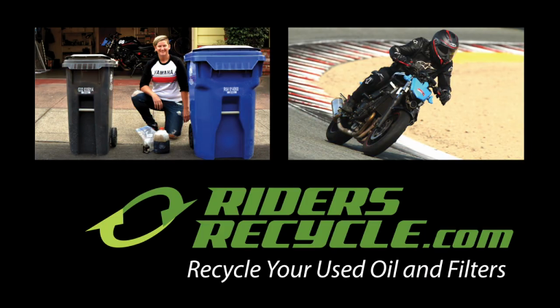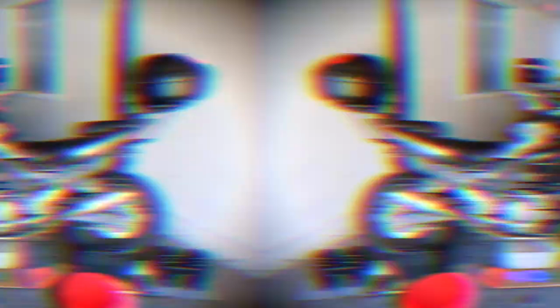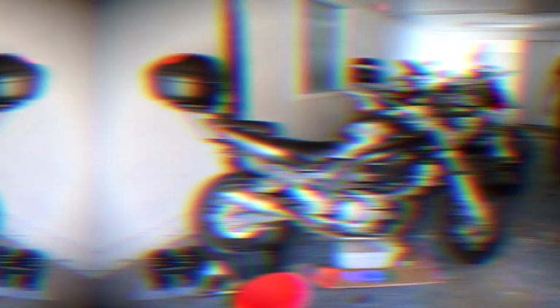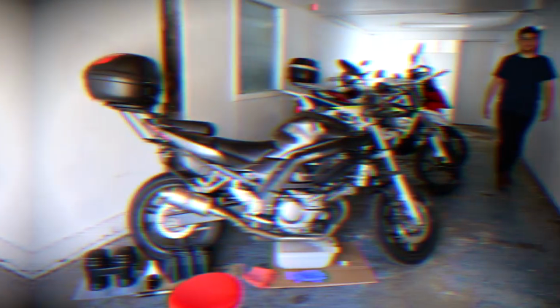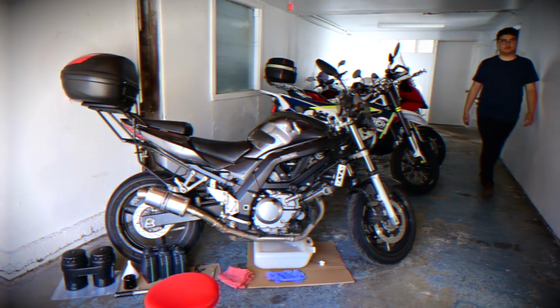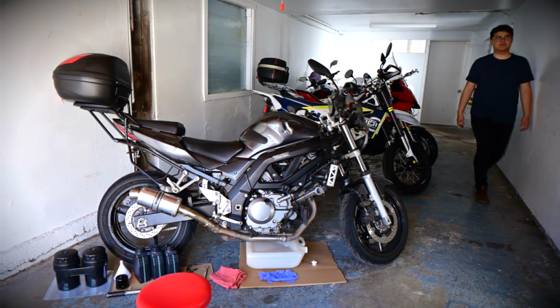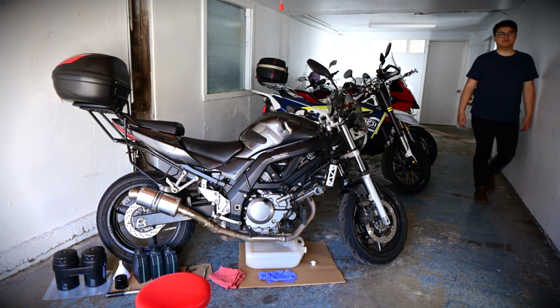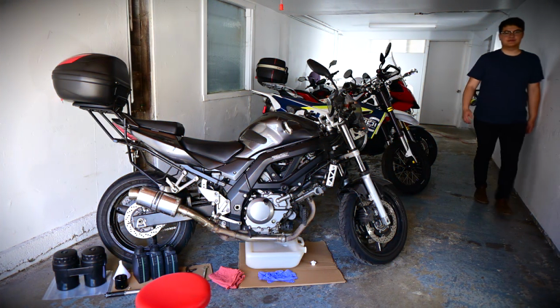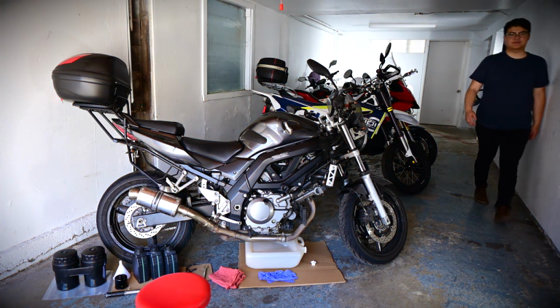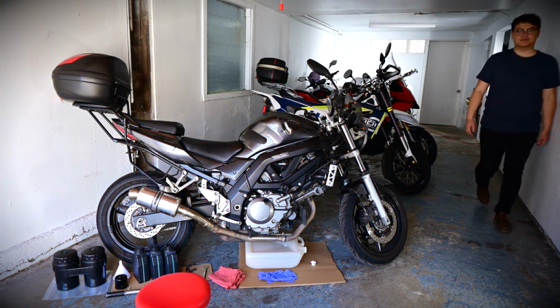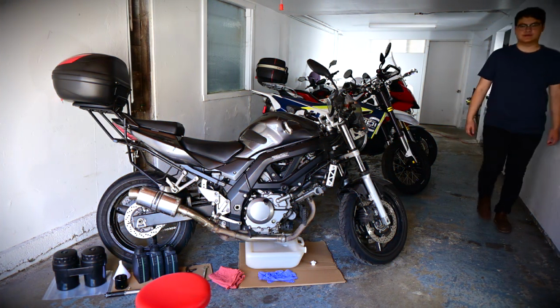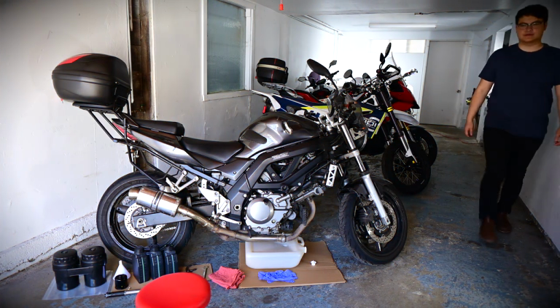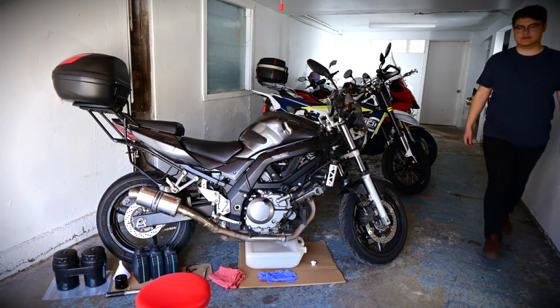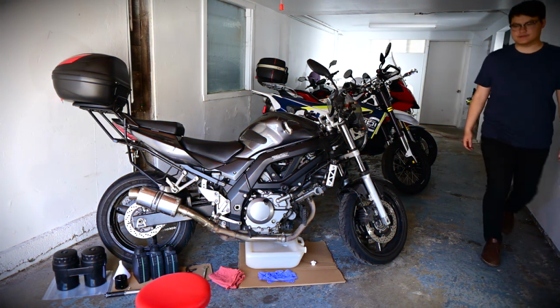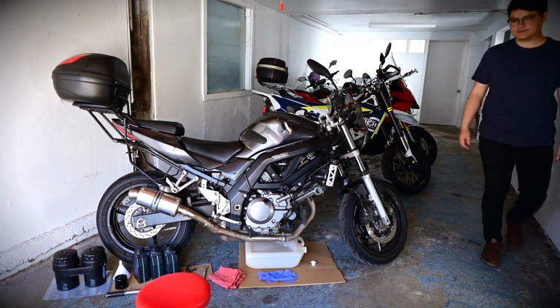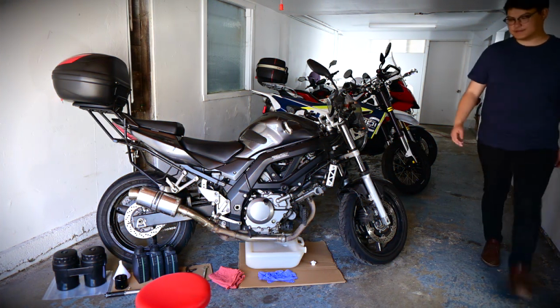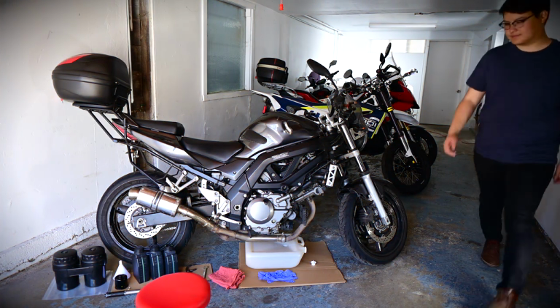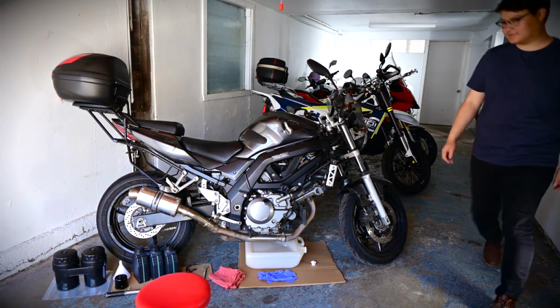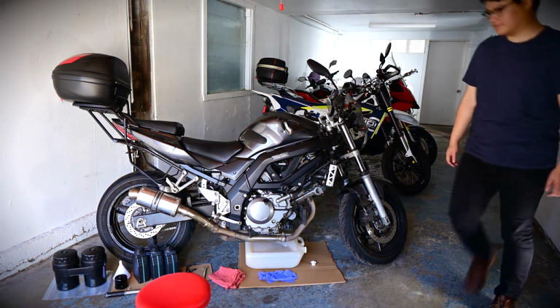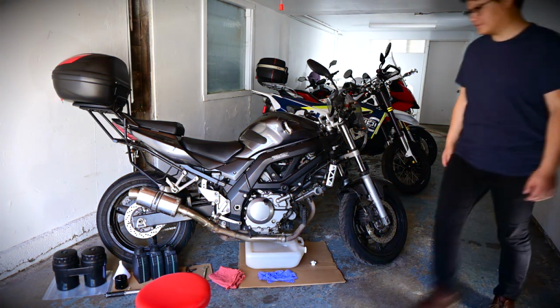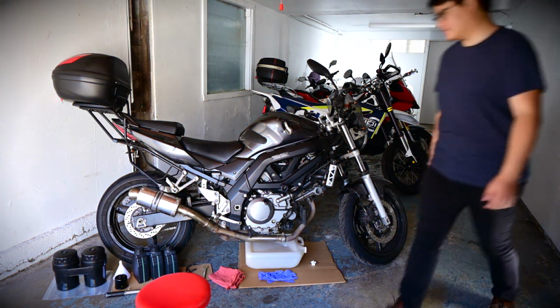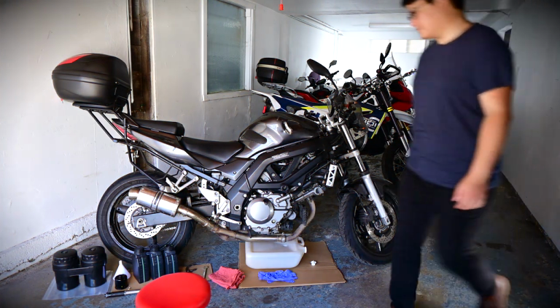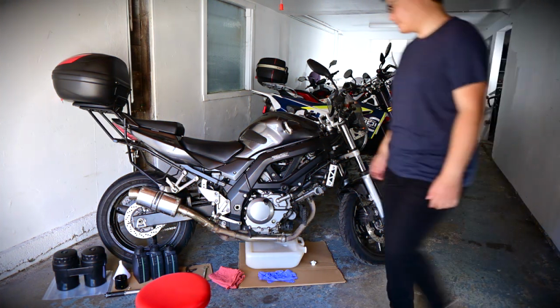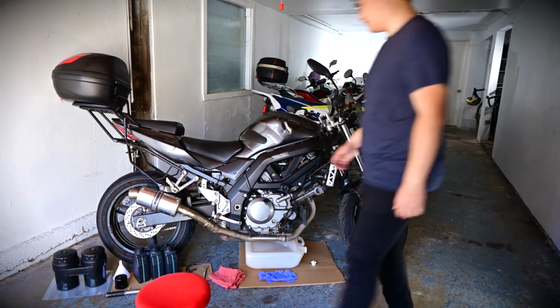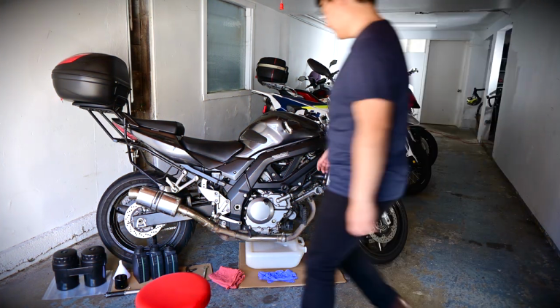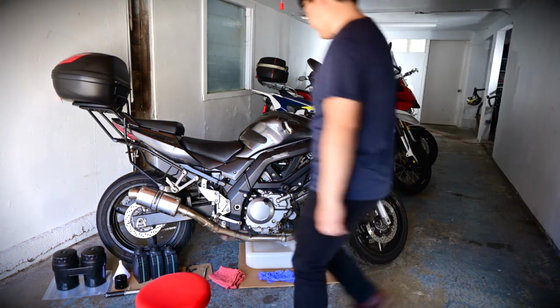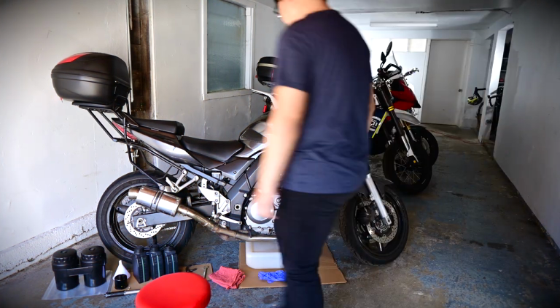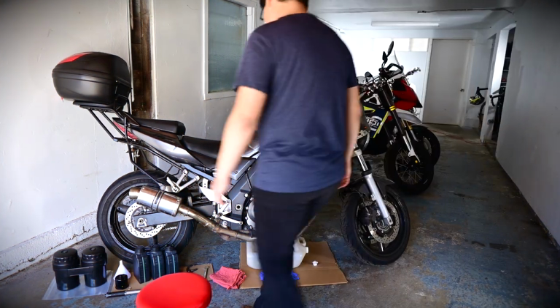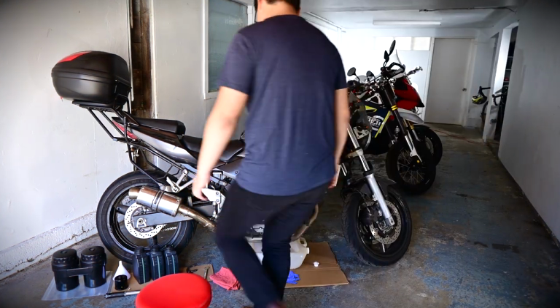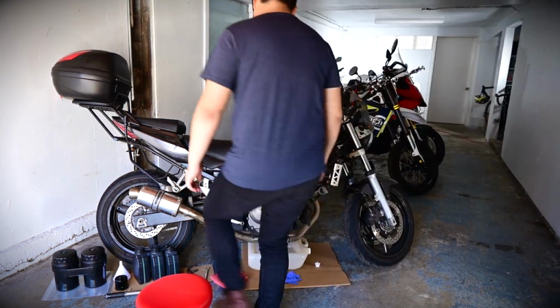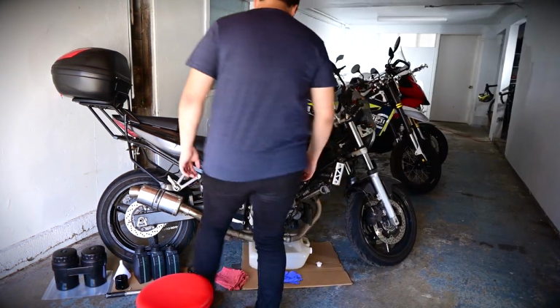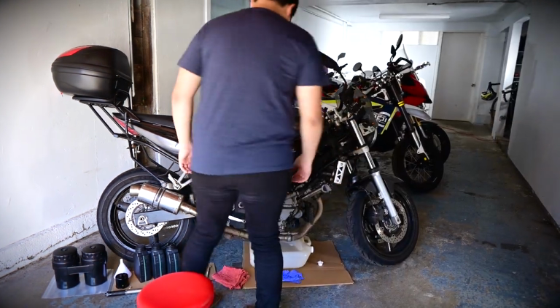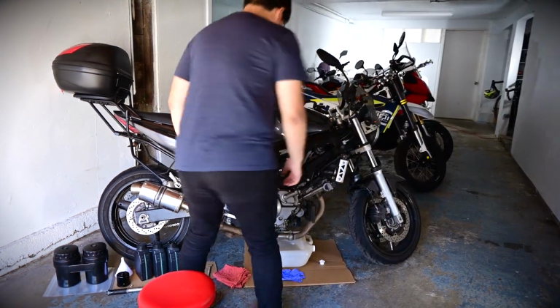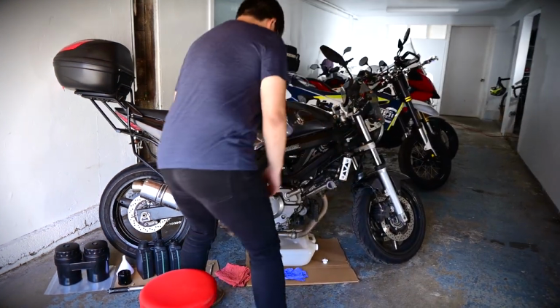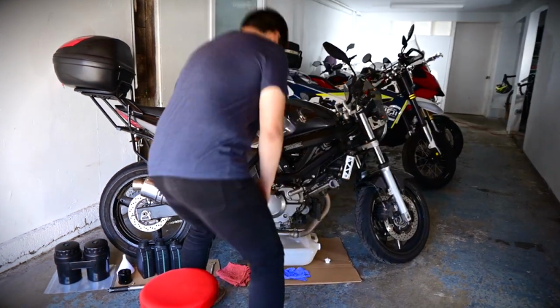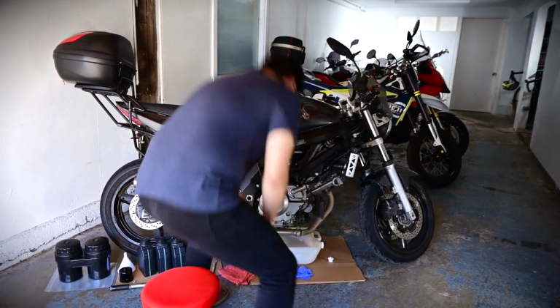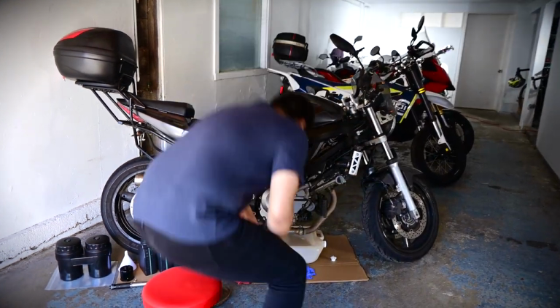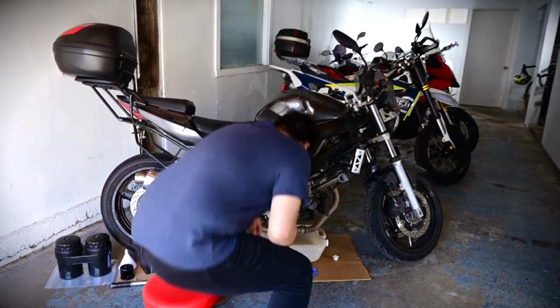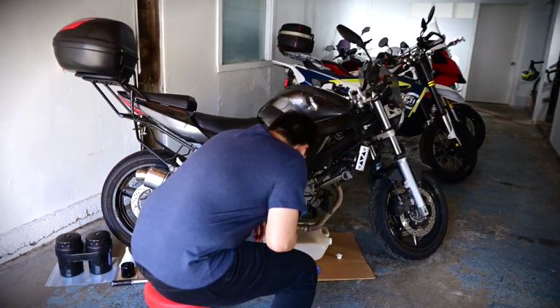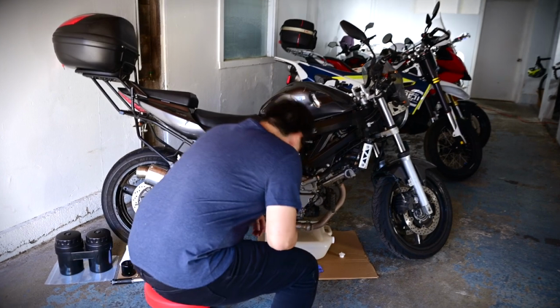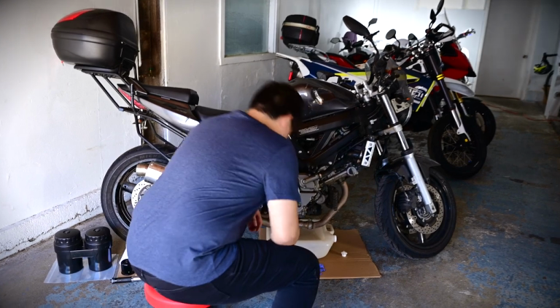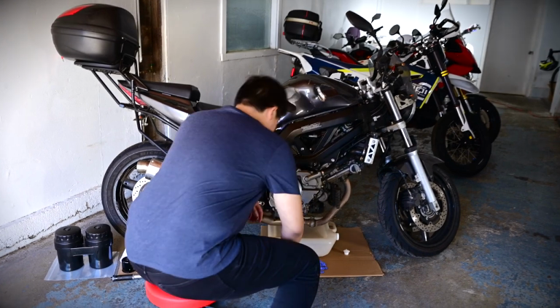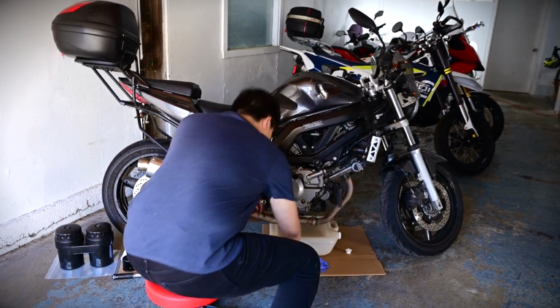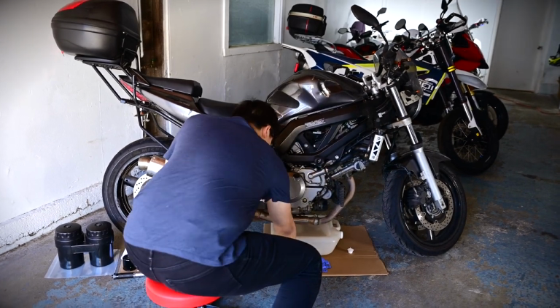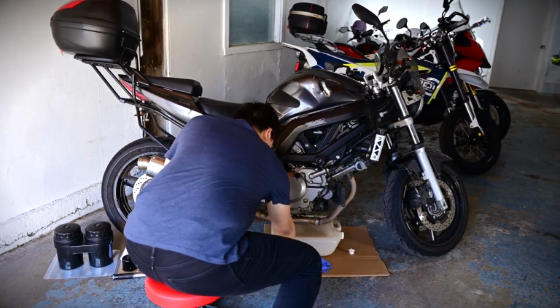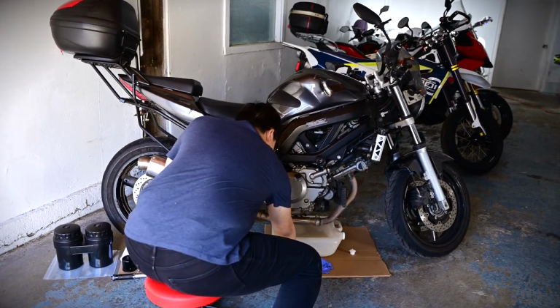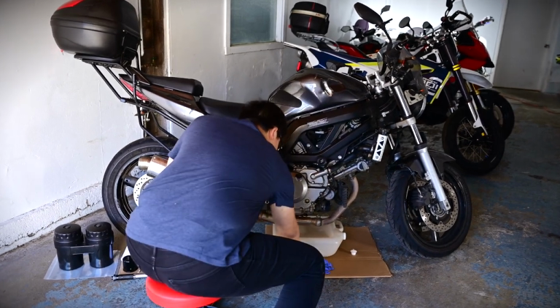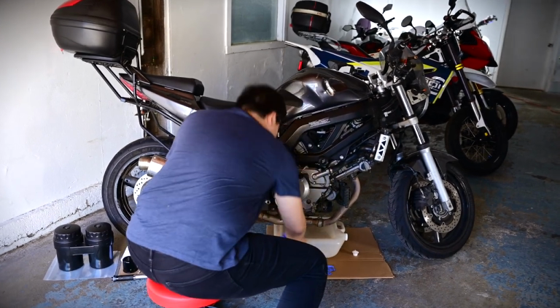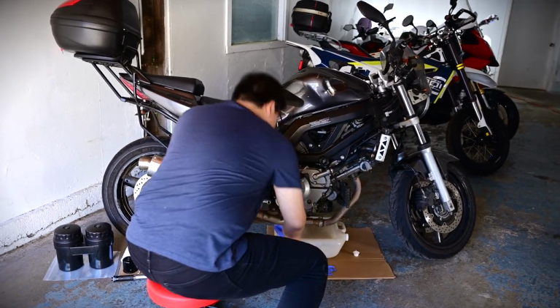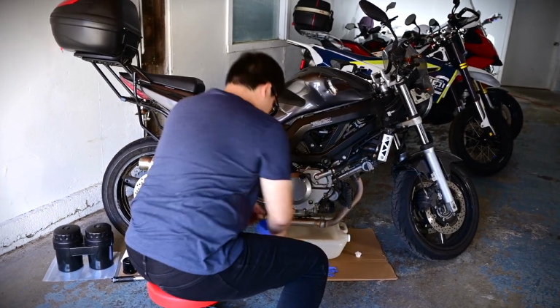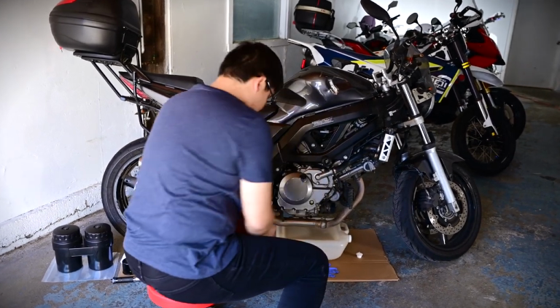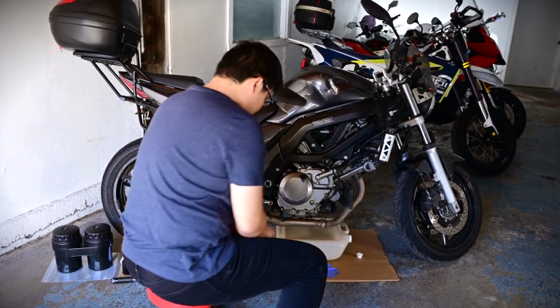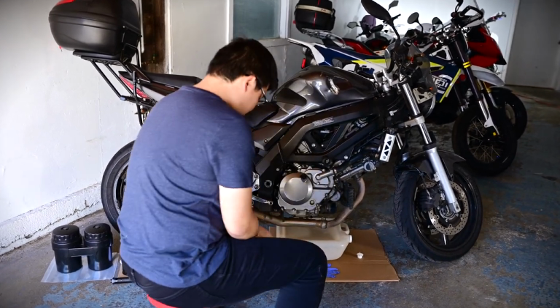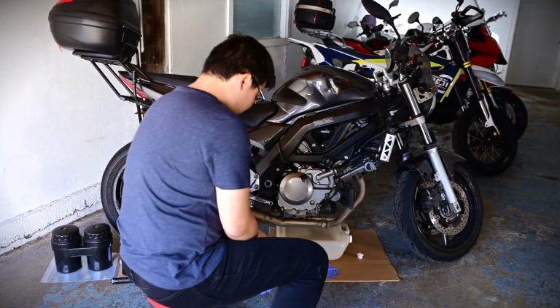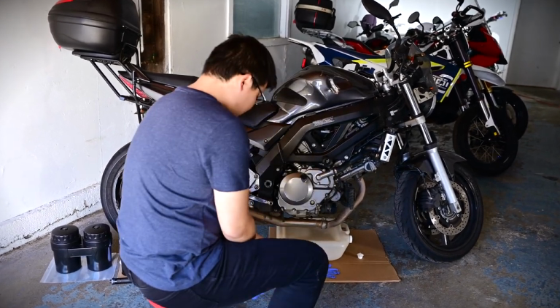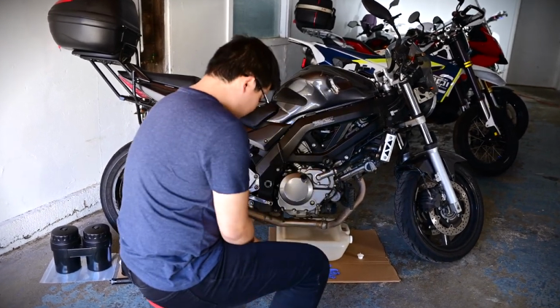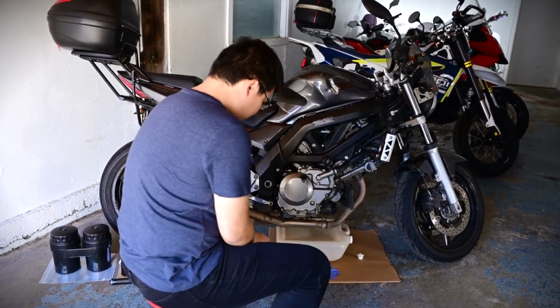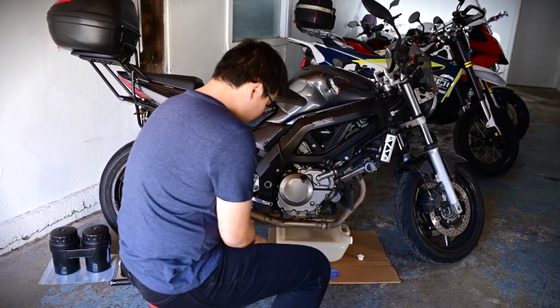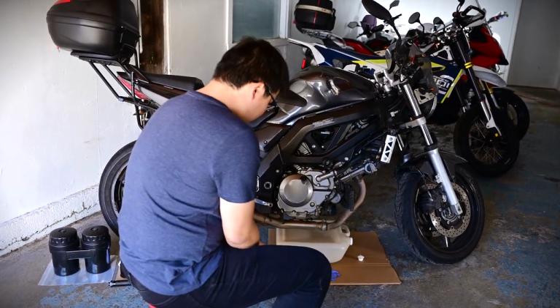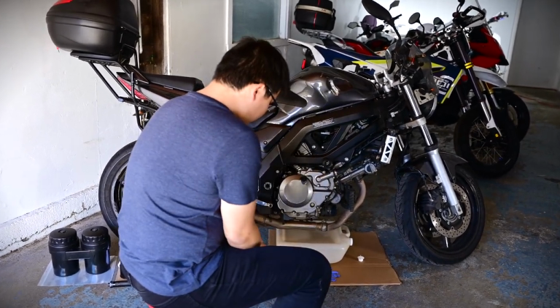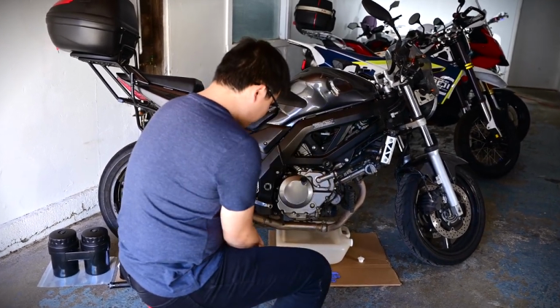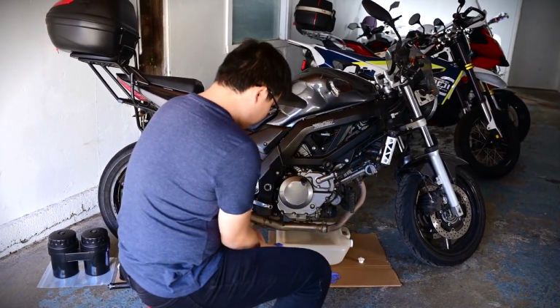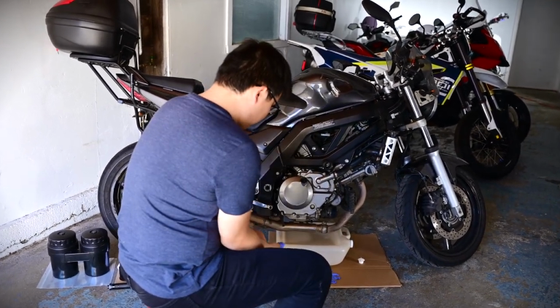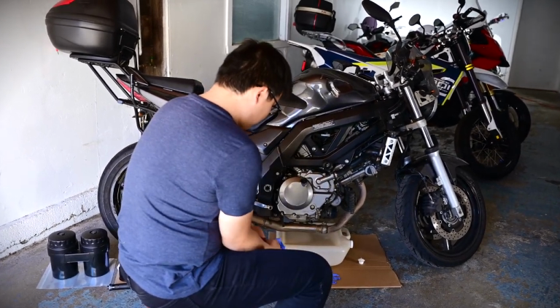We all know that doing your own oil change is a great way to protect your engine, and finishing the job right by recycling your used oil and filter protects the environment too.